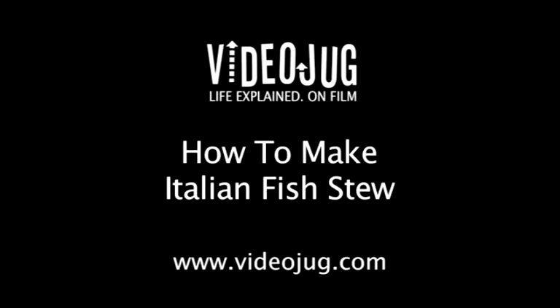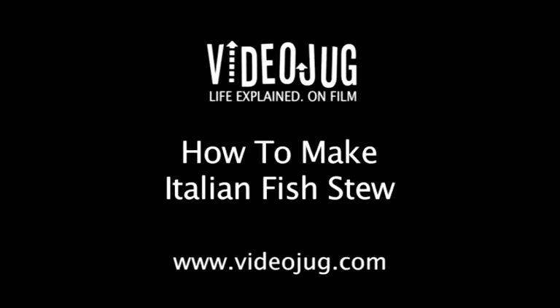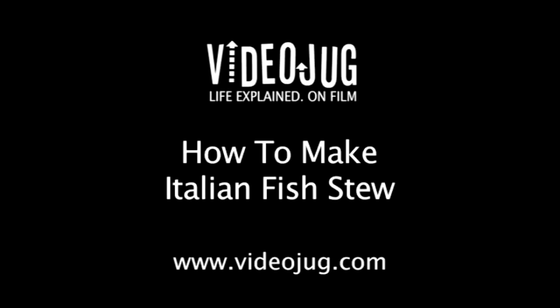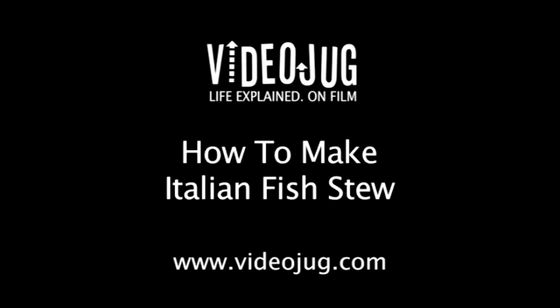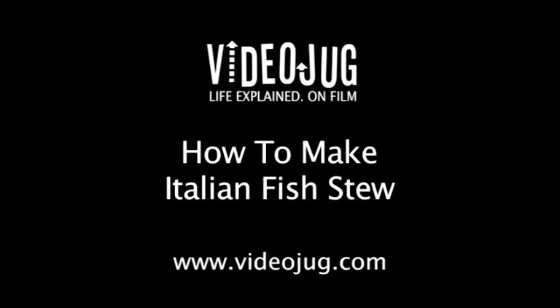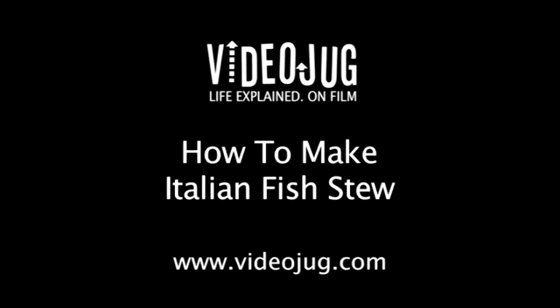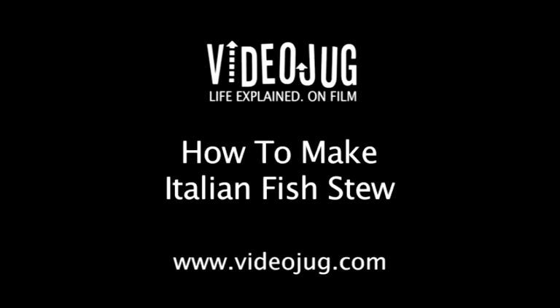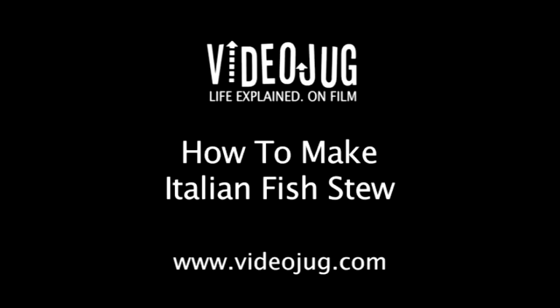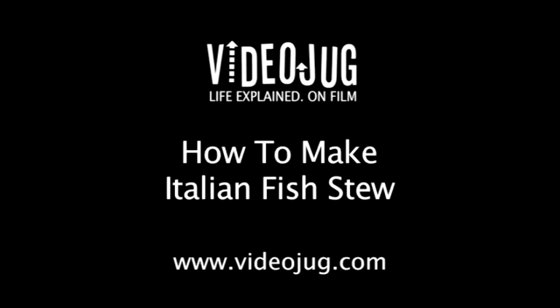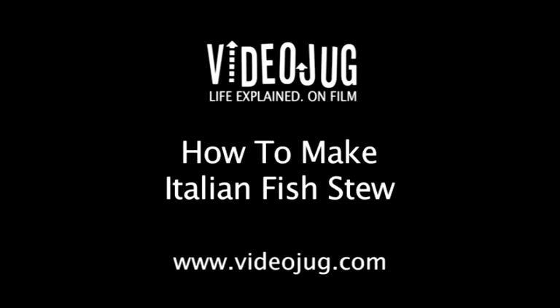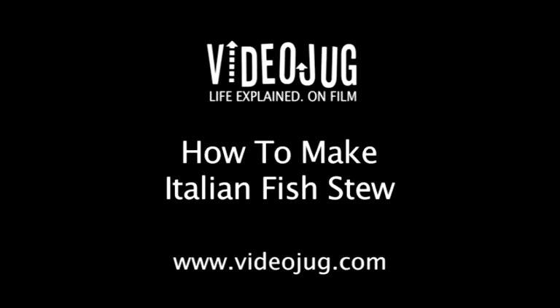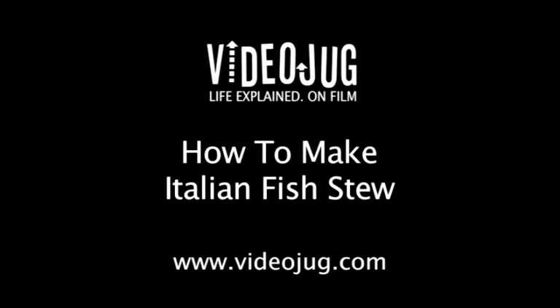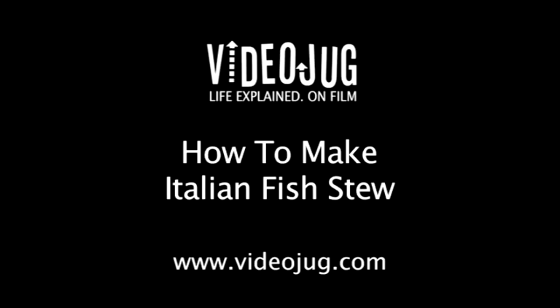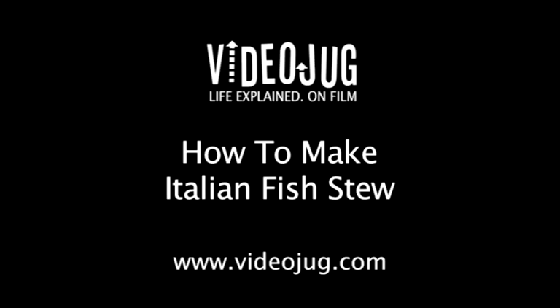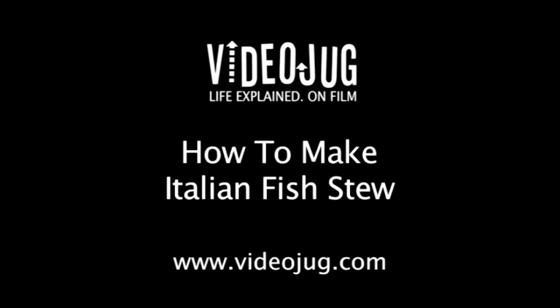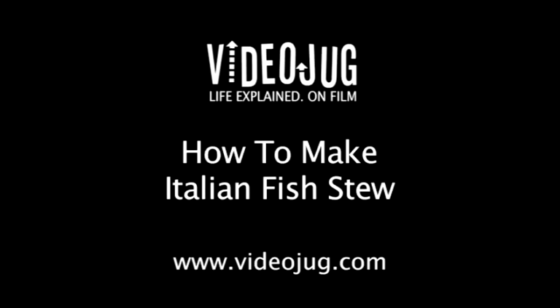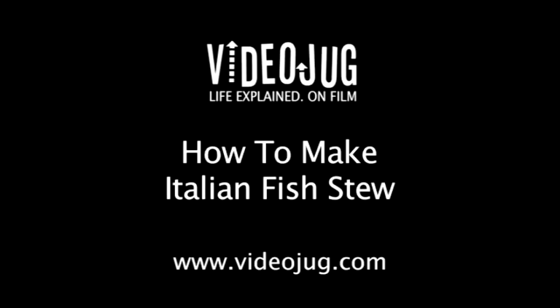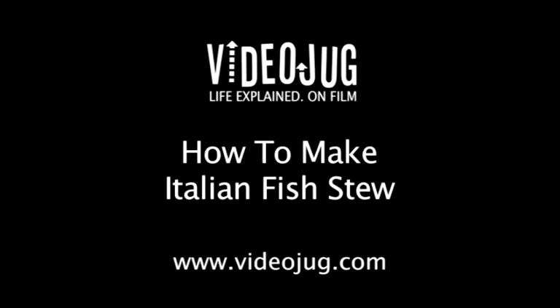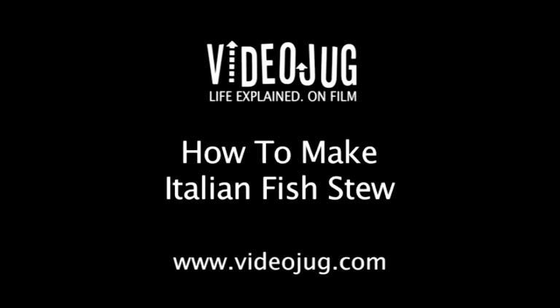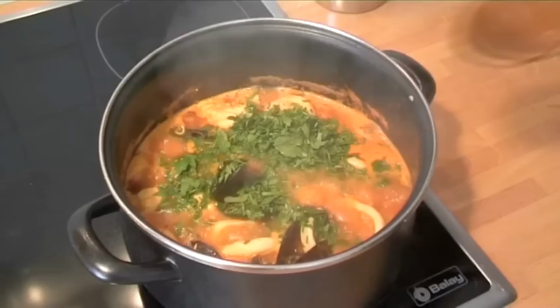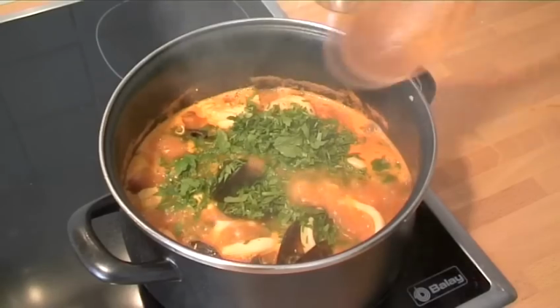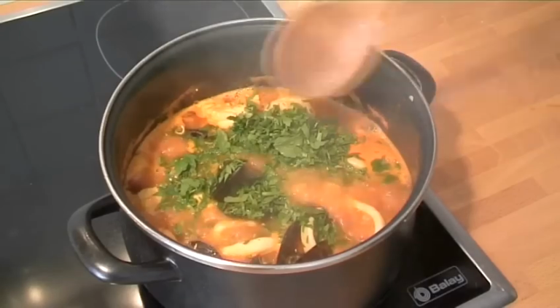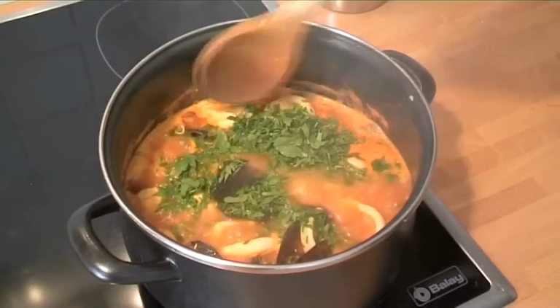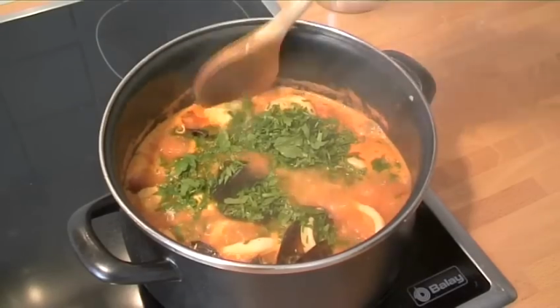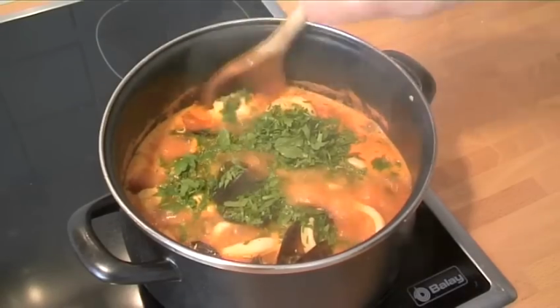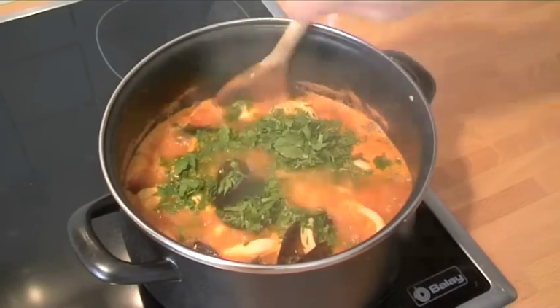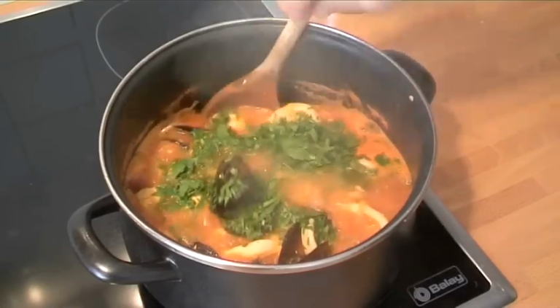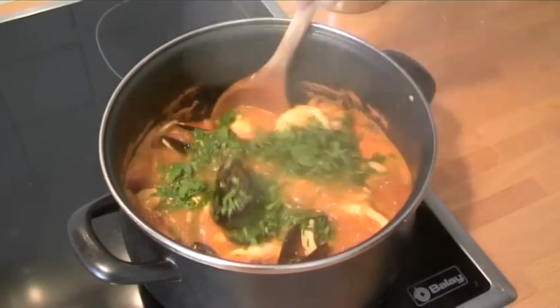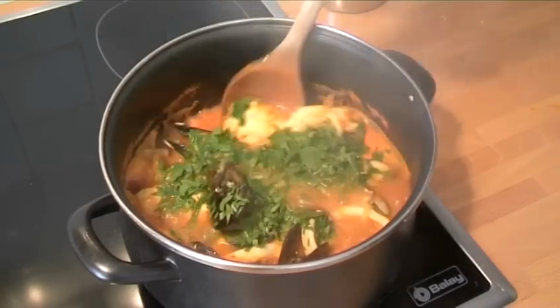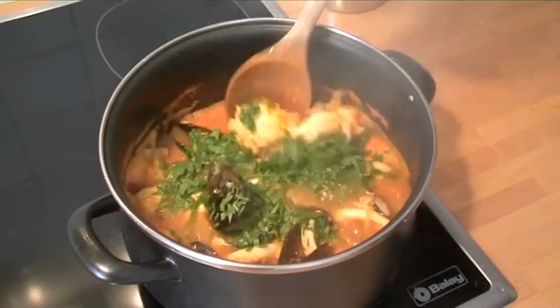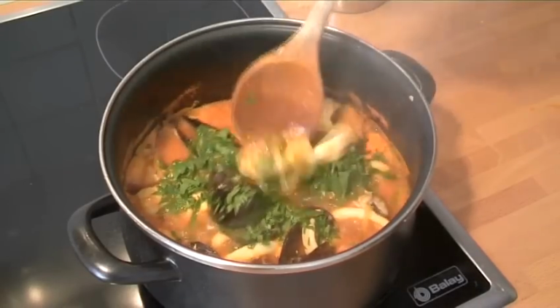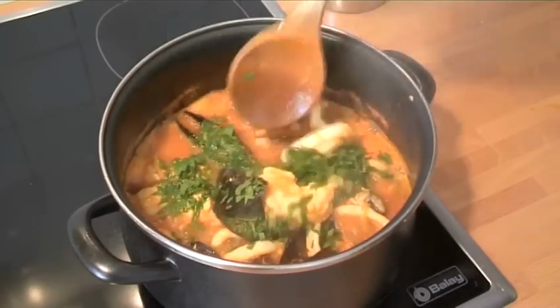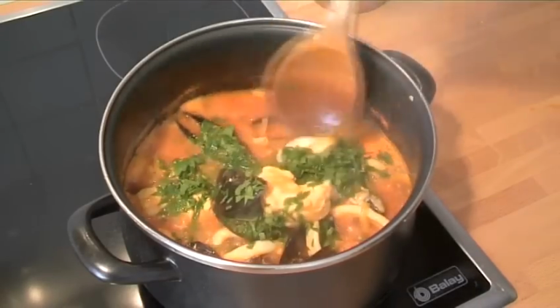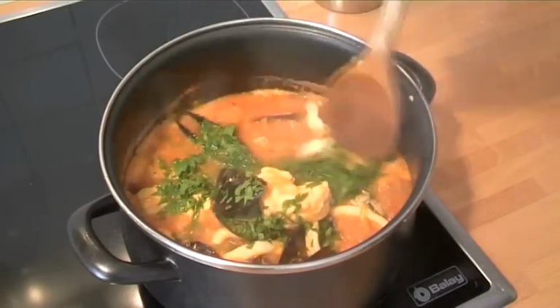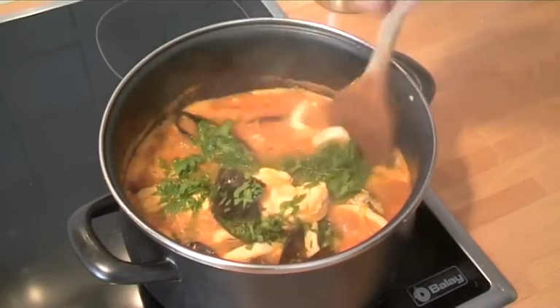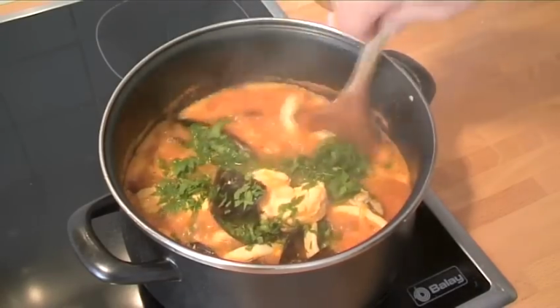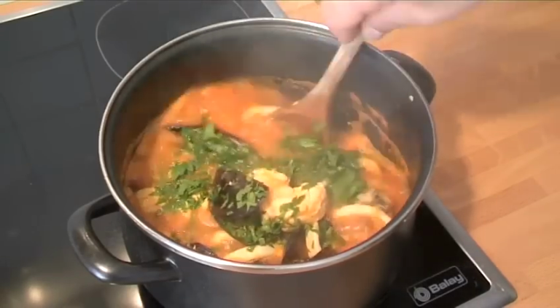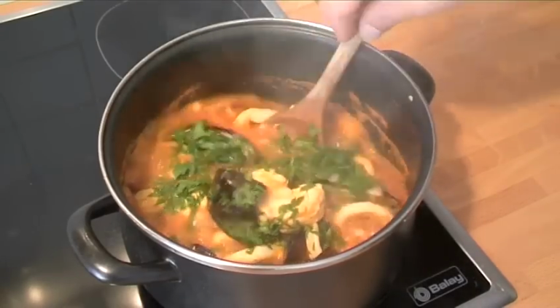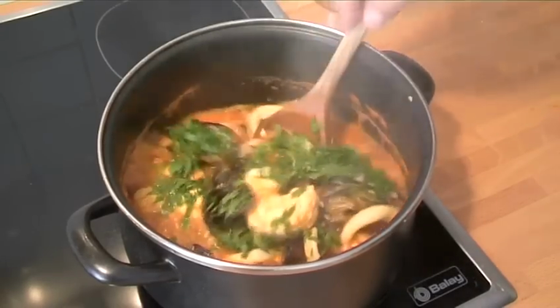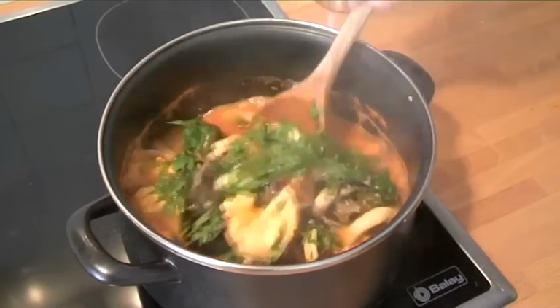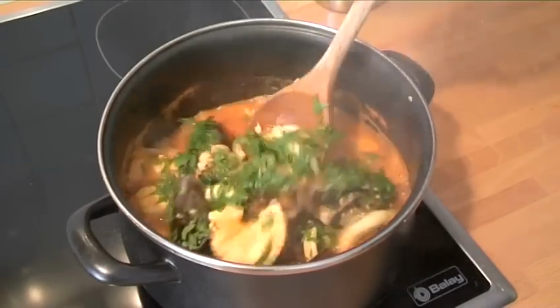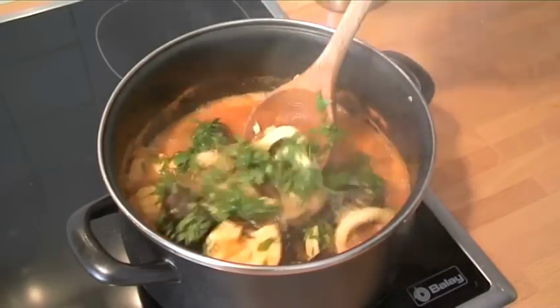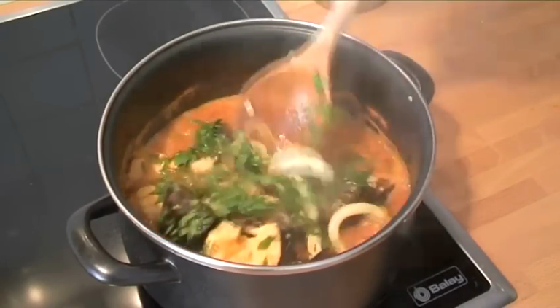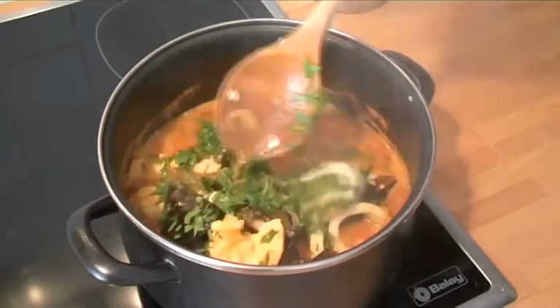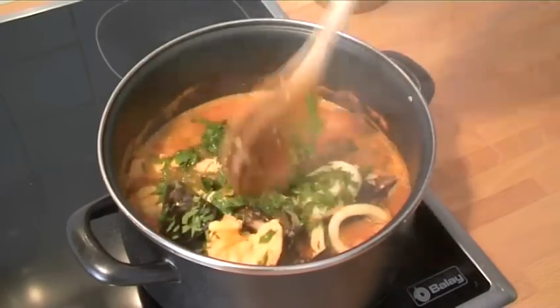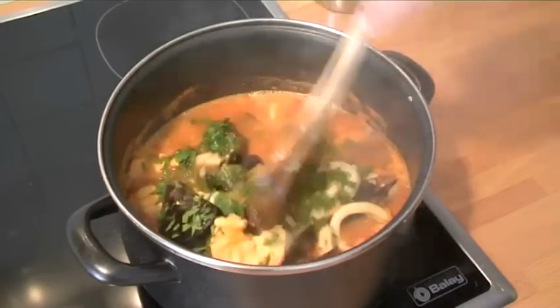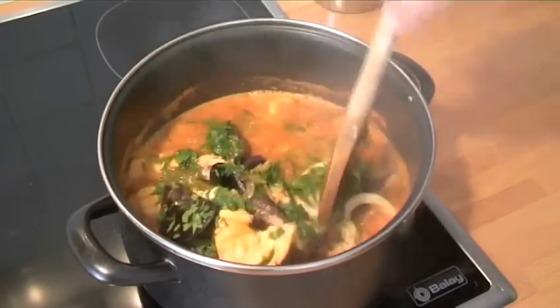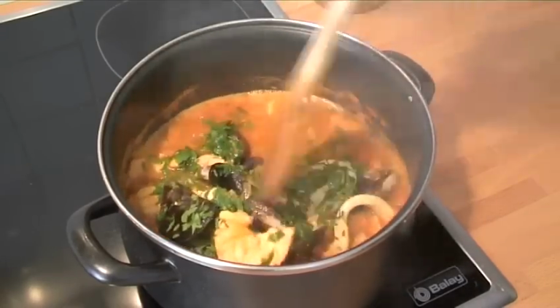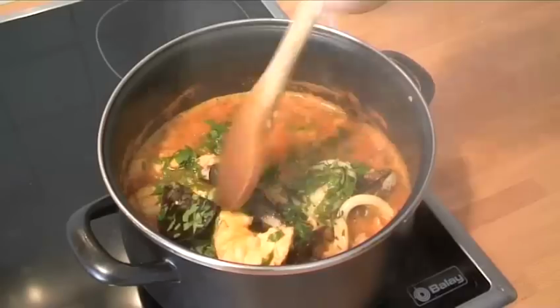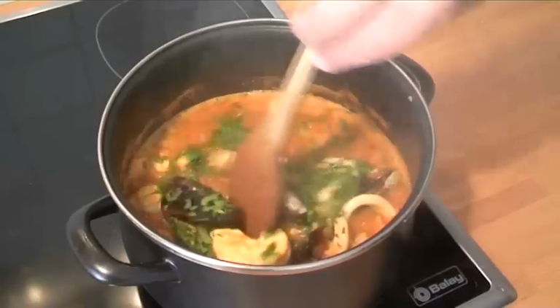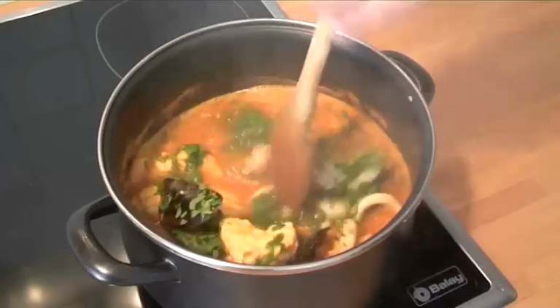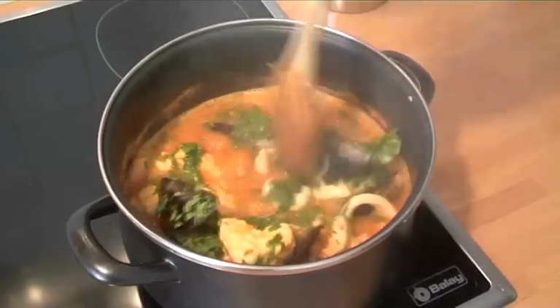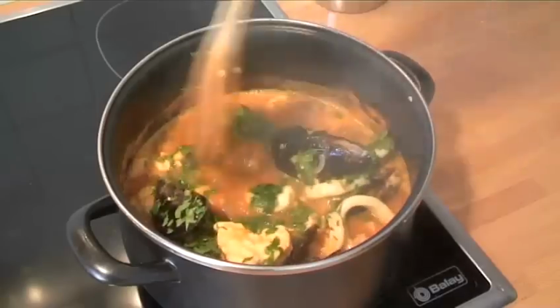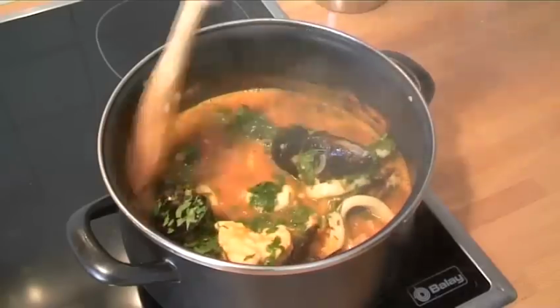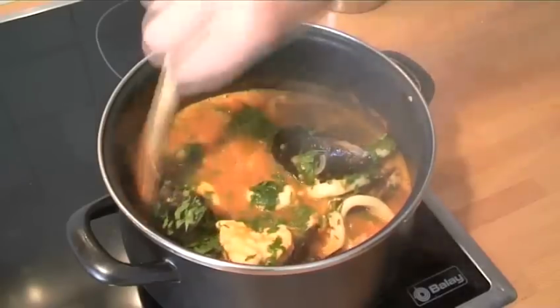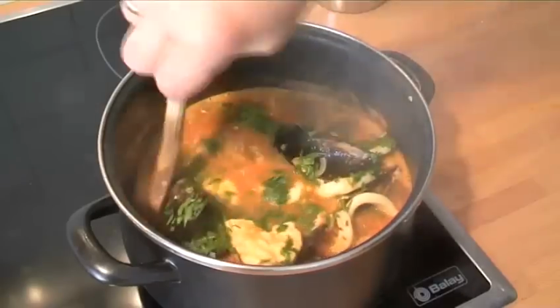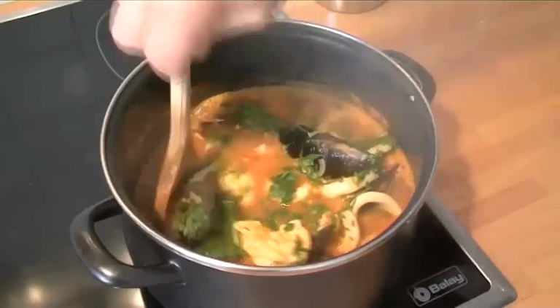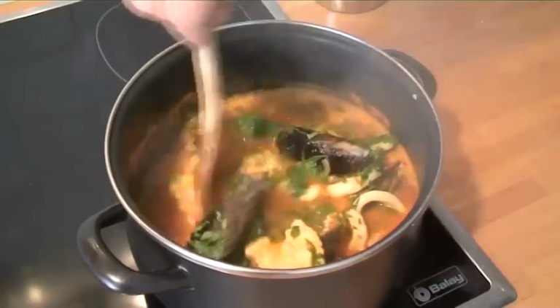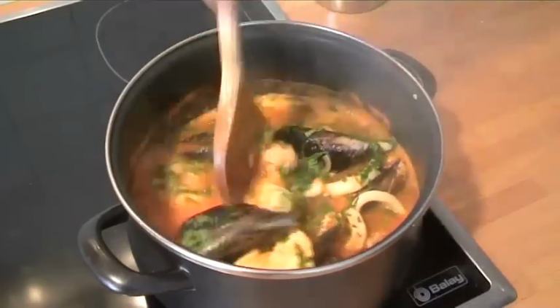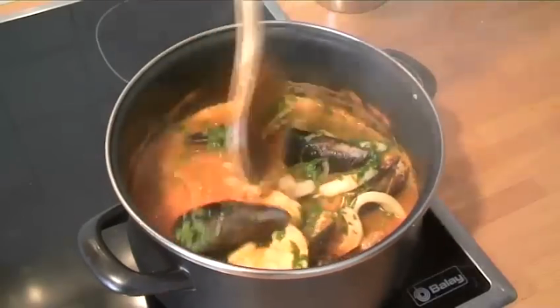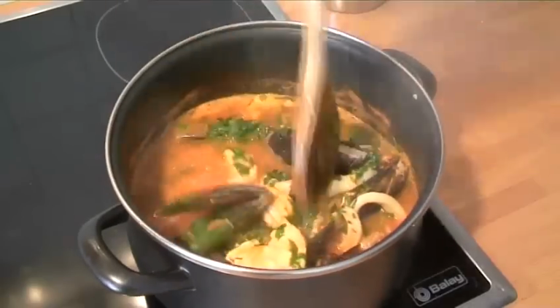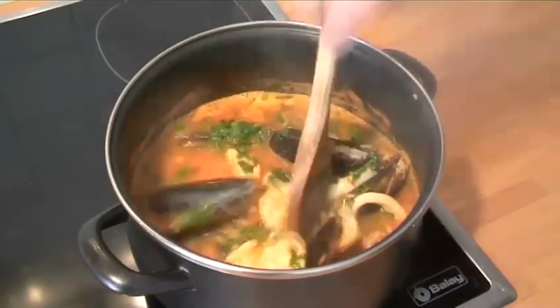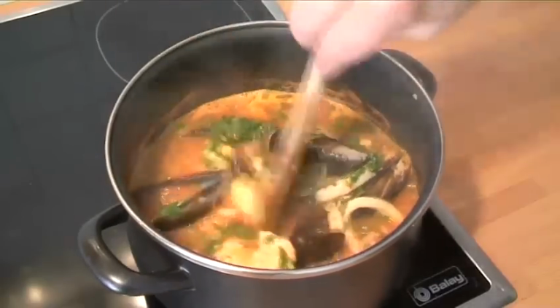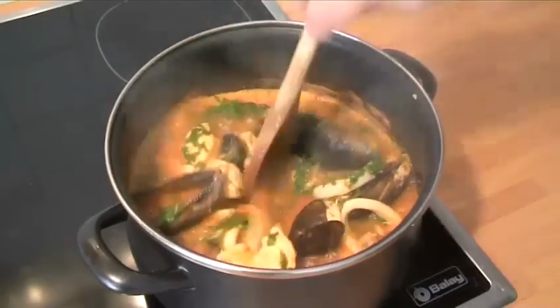Hello and welcome to VideoJug. We're going to show you how to make a nutritious and very tasty Italian fish stew.